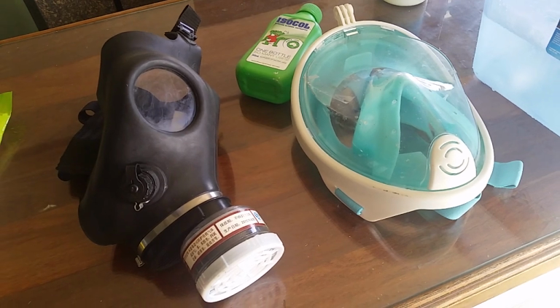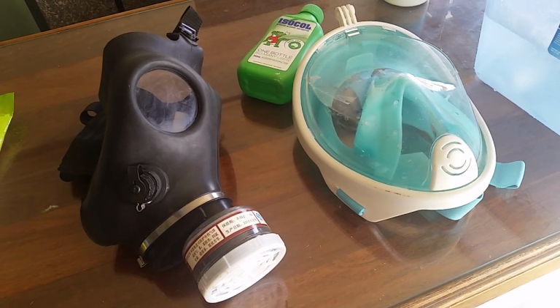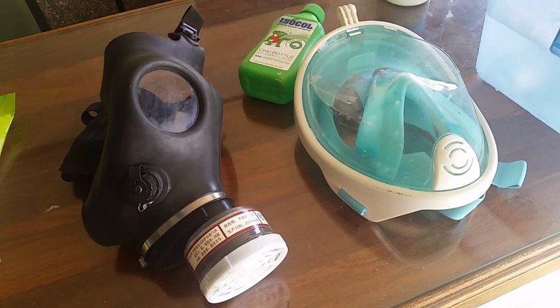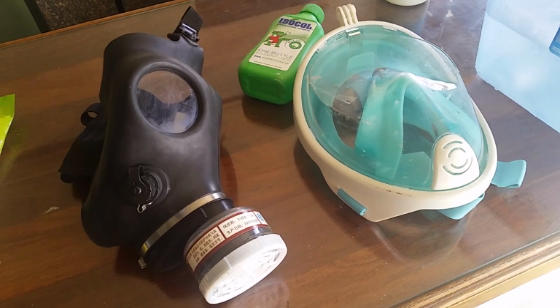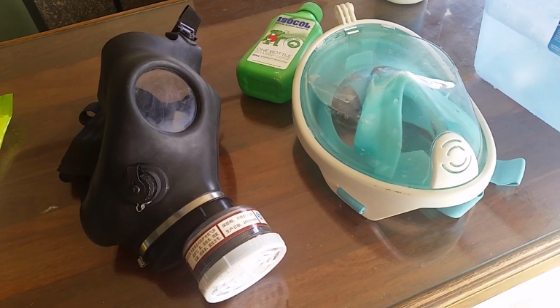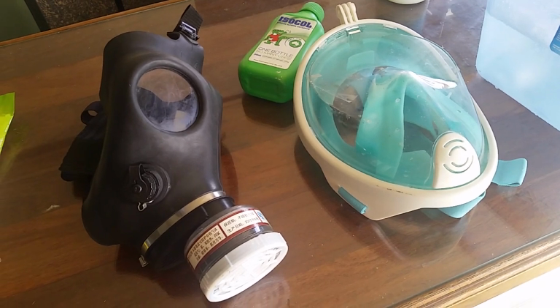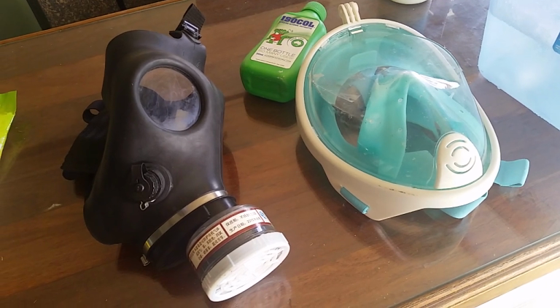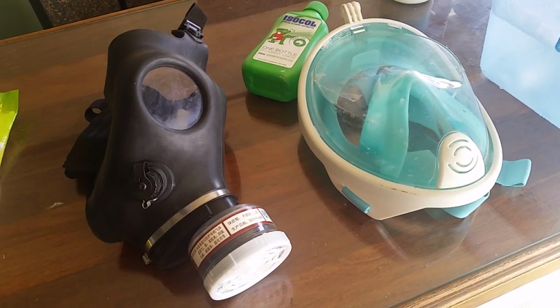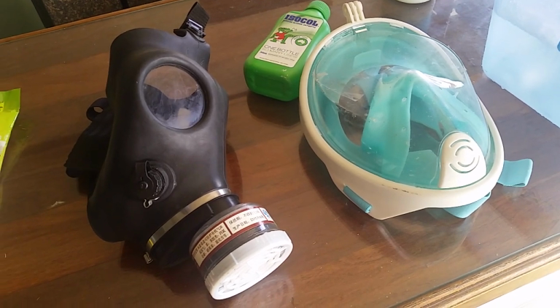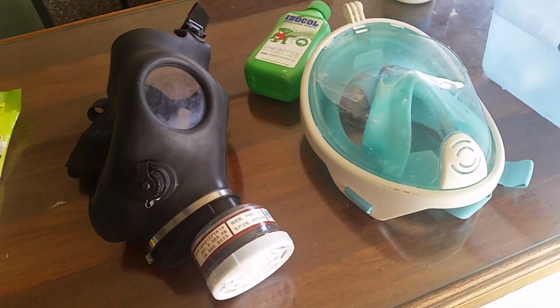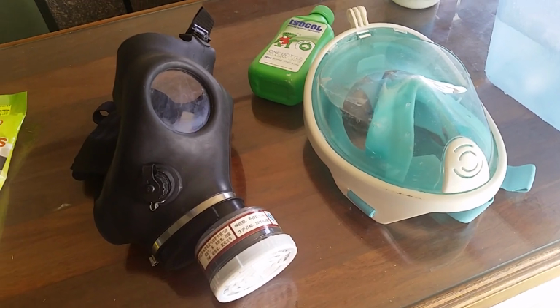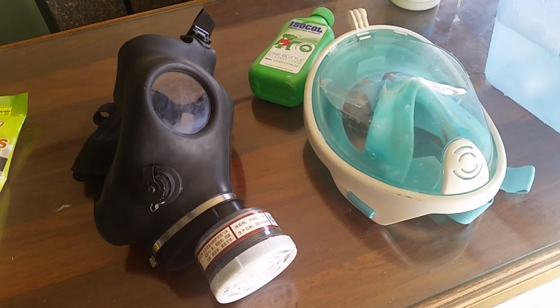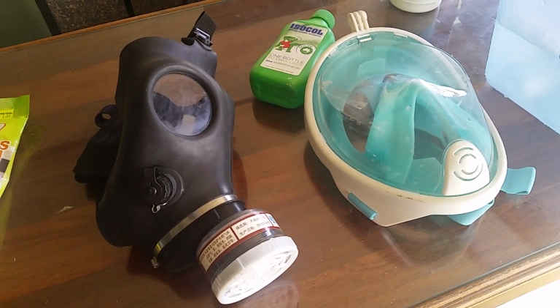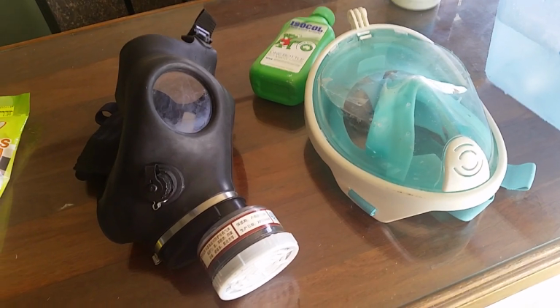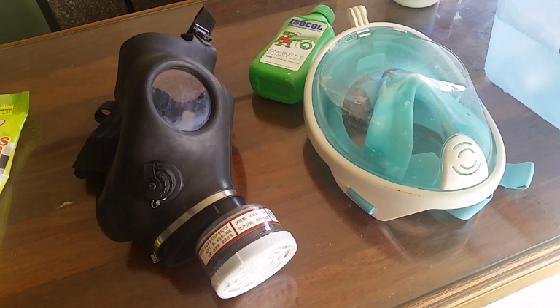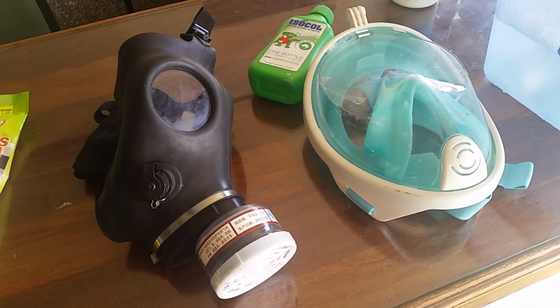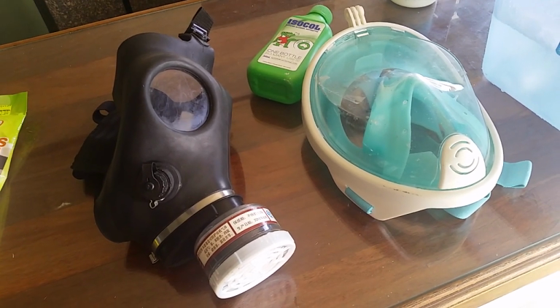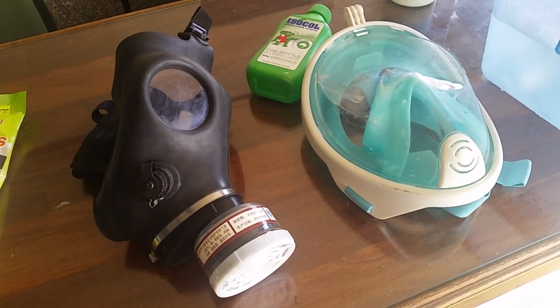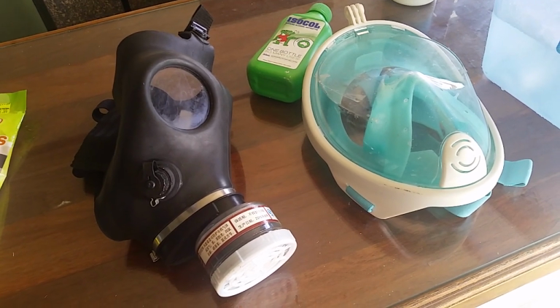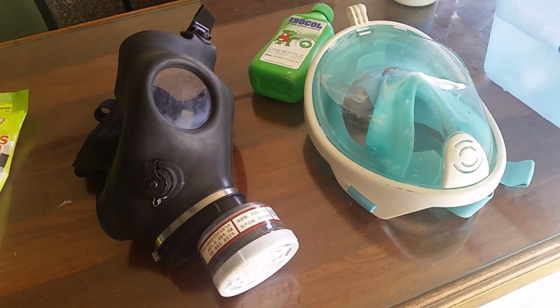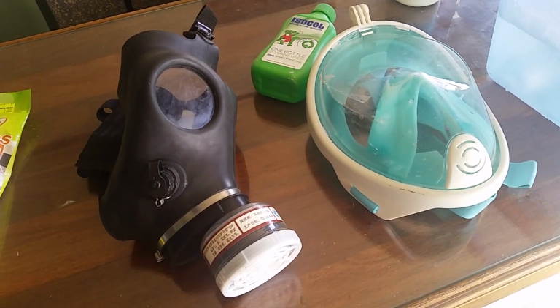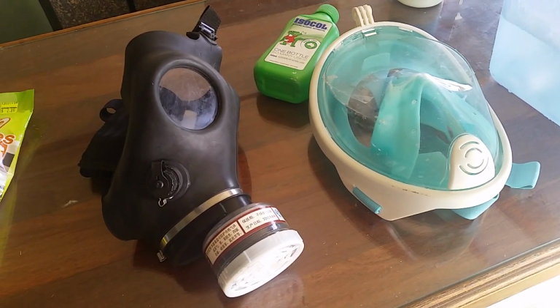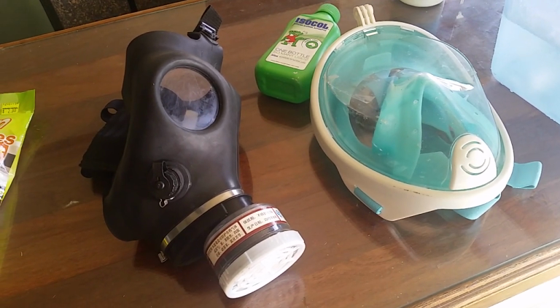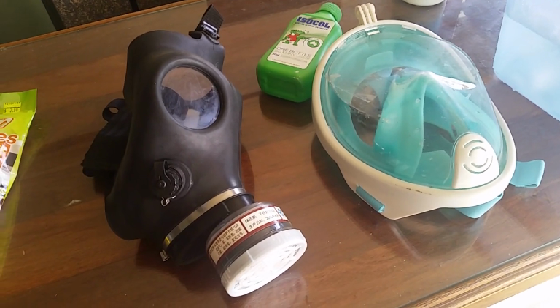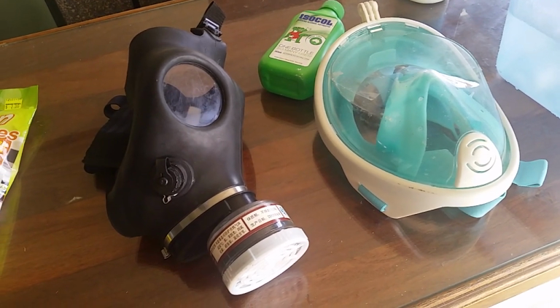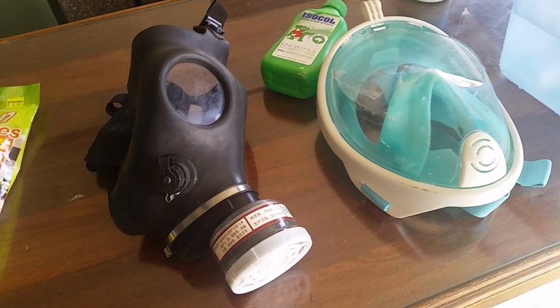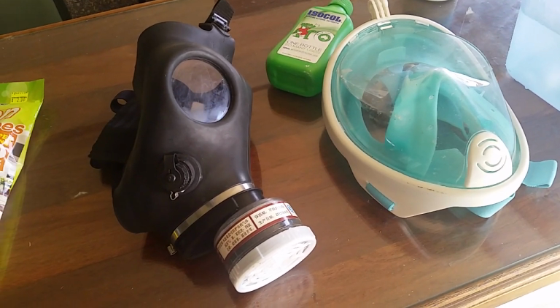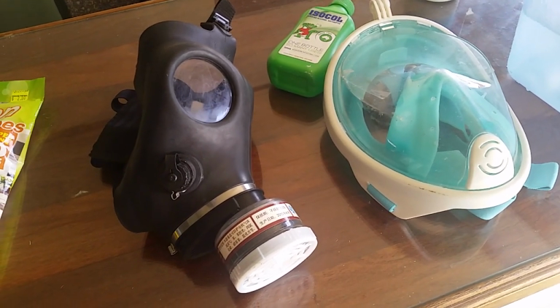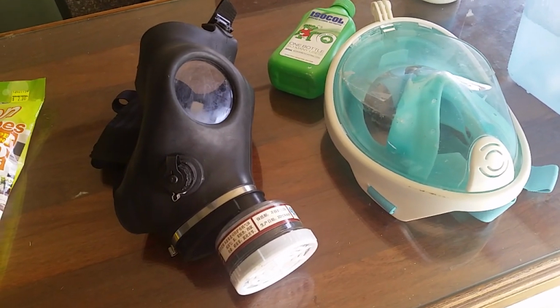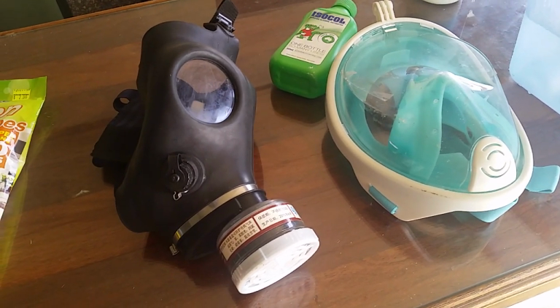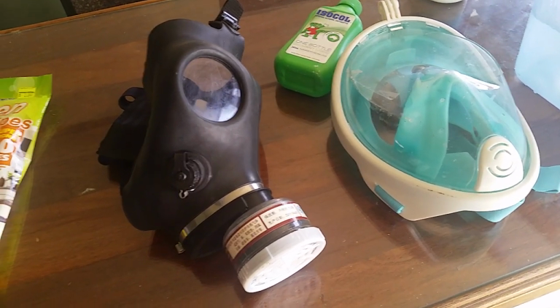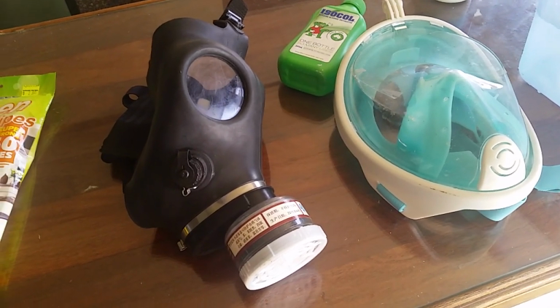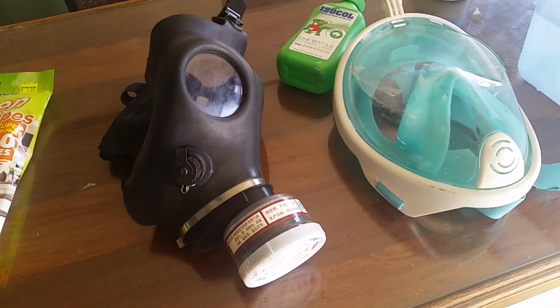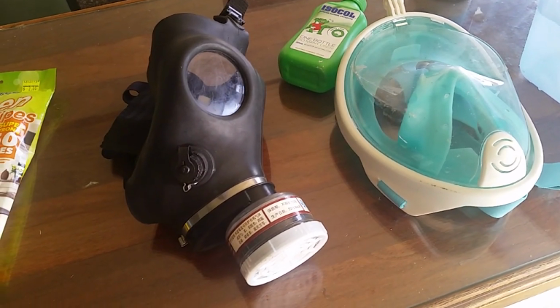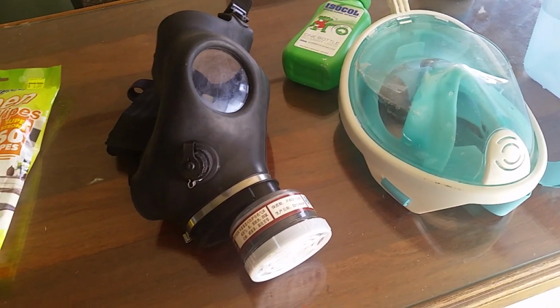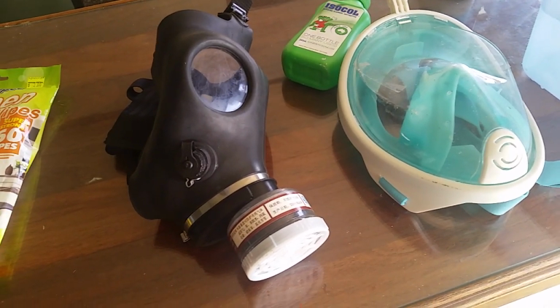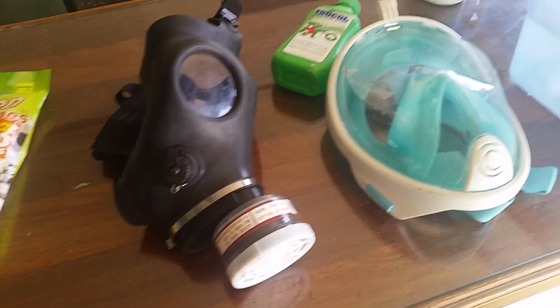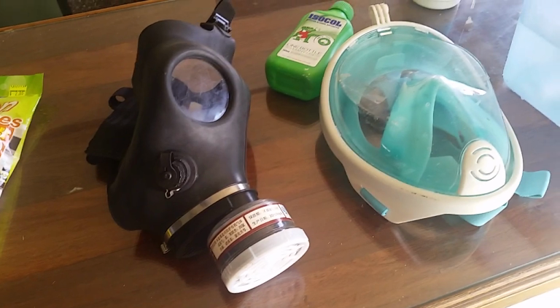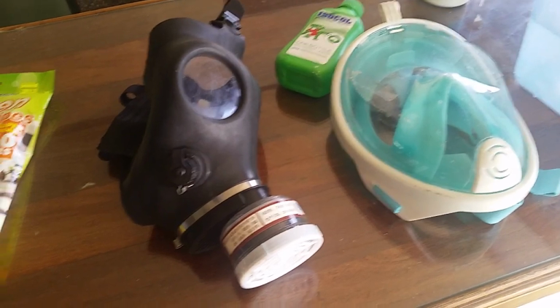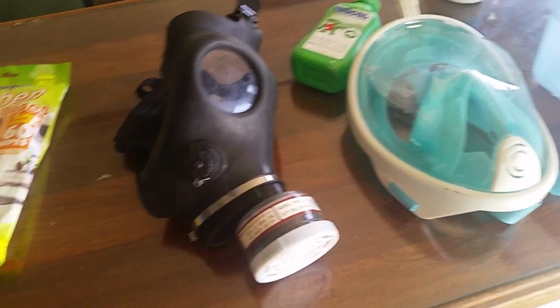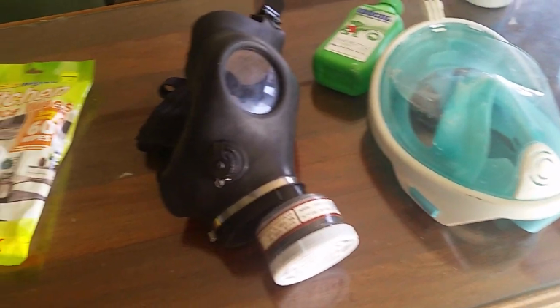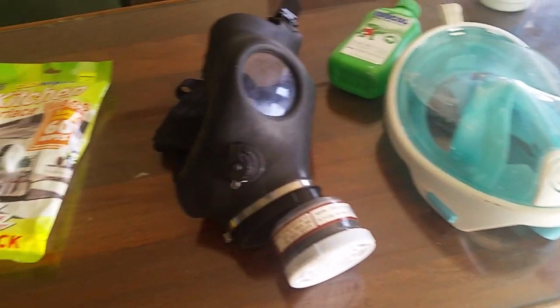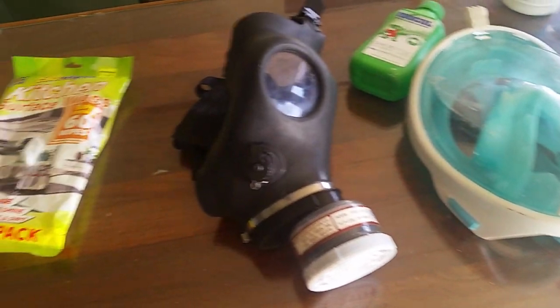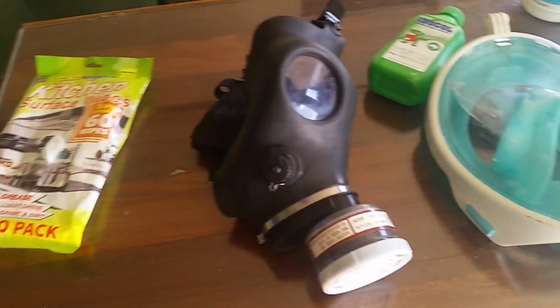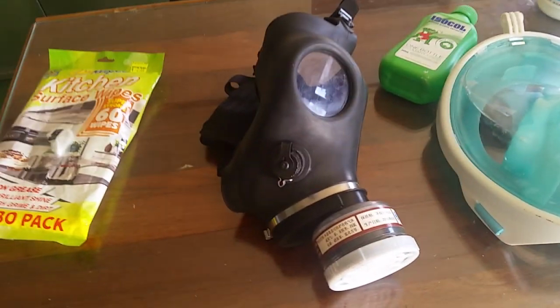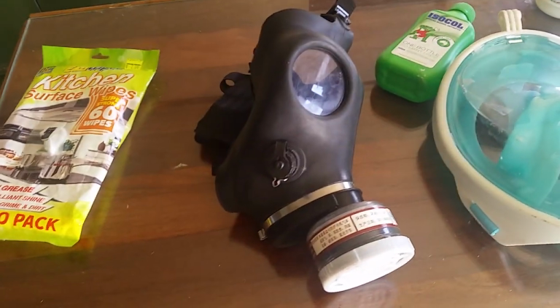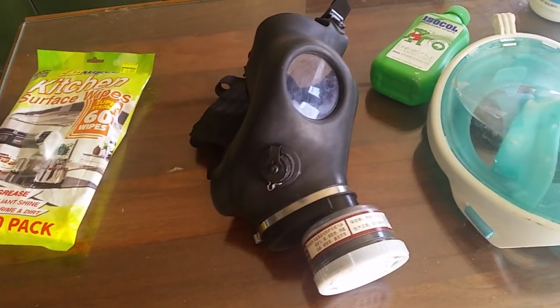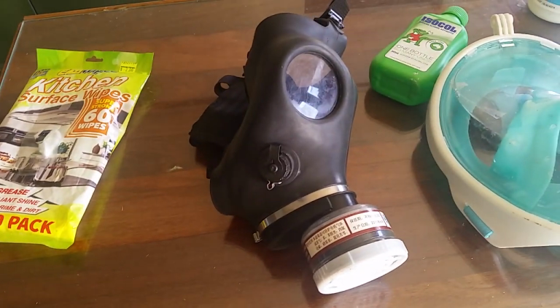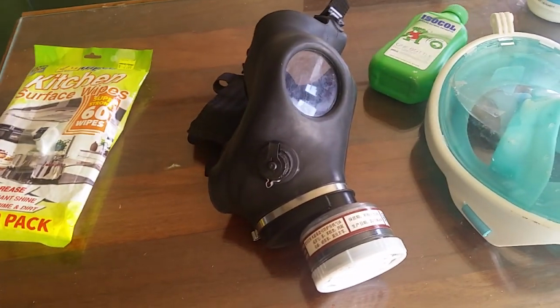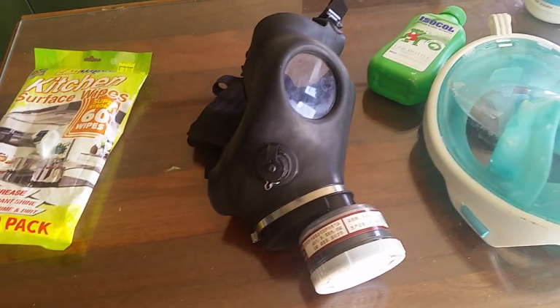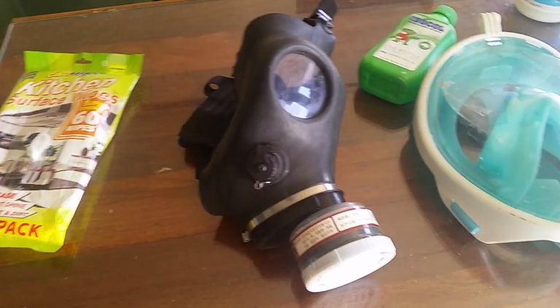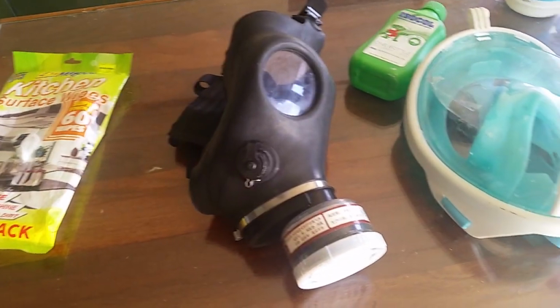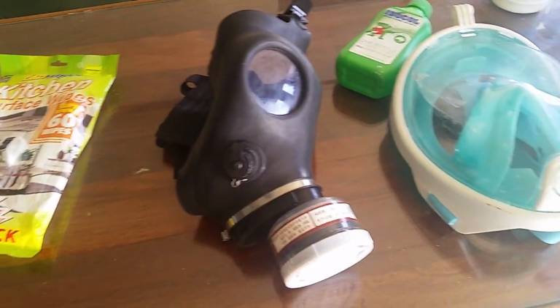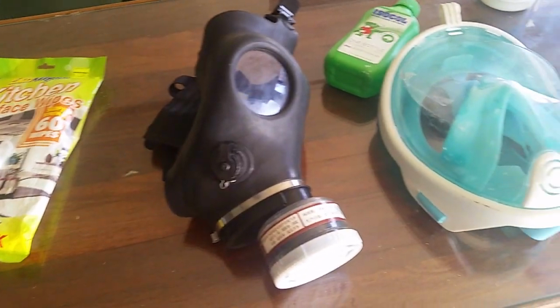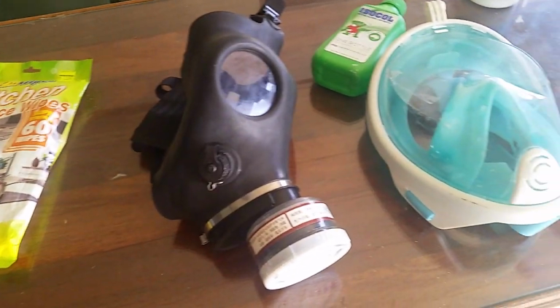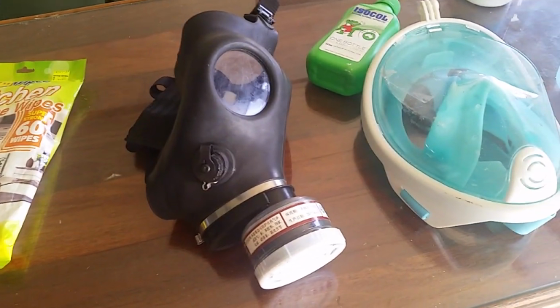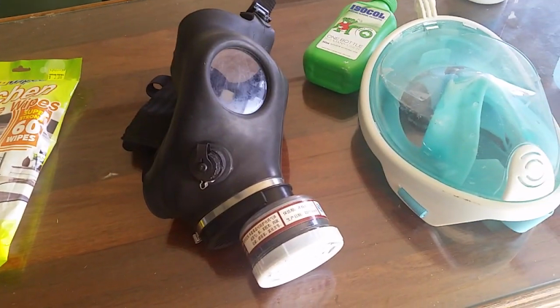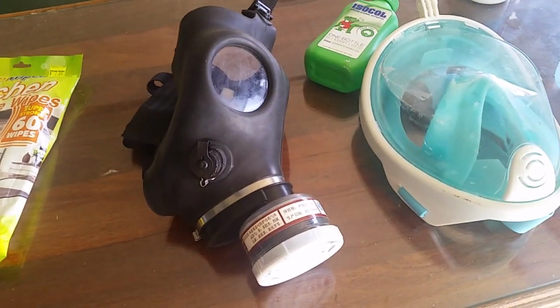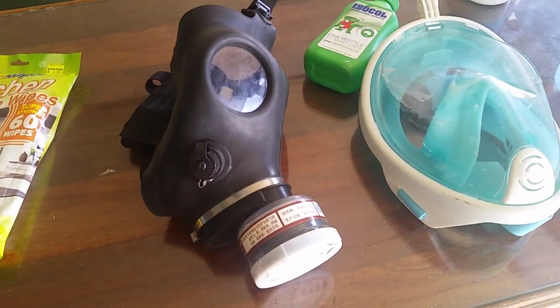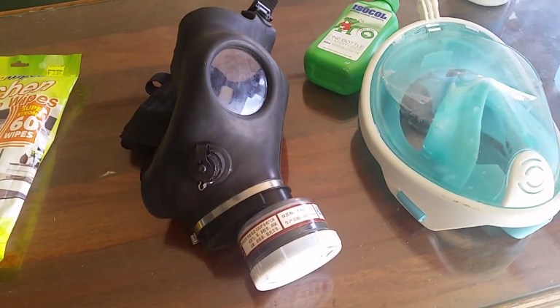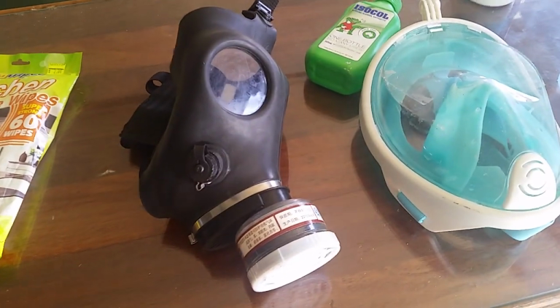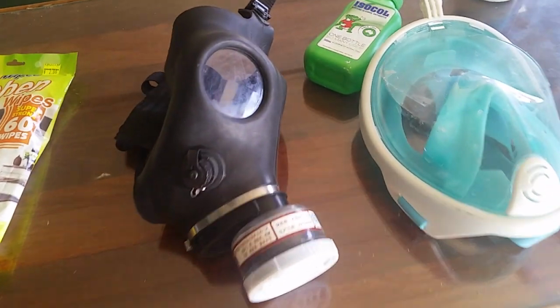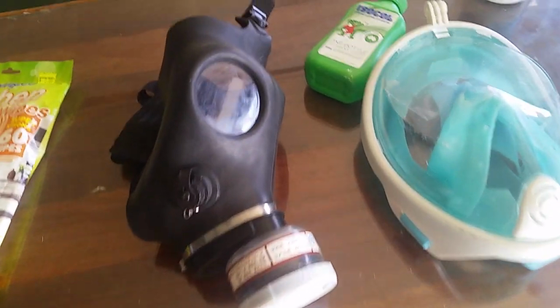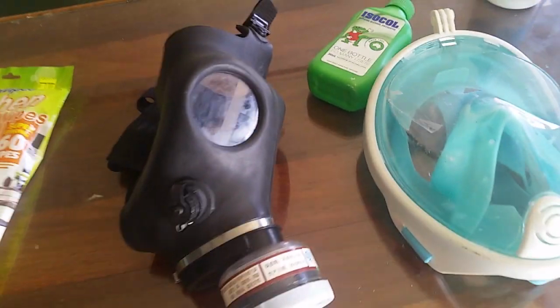Hello everyone, welcome to another episode of the Gaspers Guys, and today I'm going to be showing you how to maintain your Gaspers during the coronavirus pandemic.